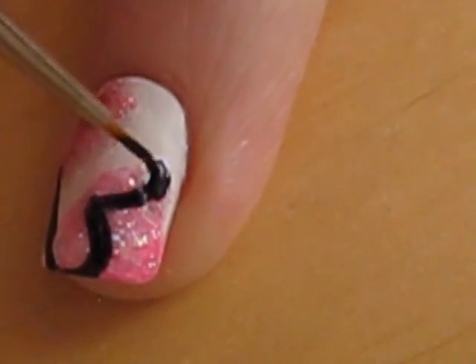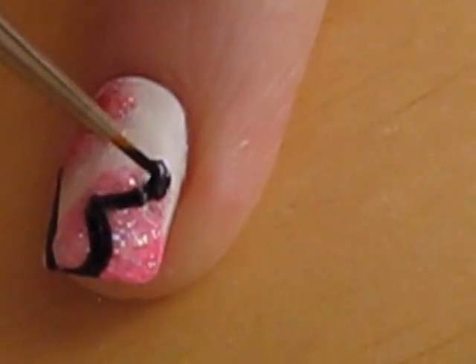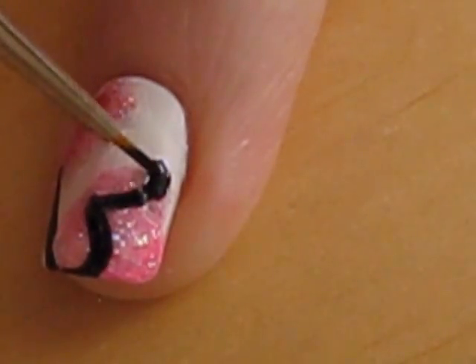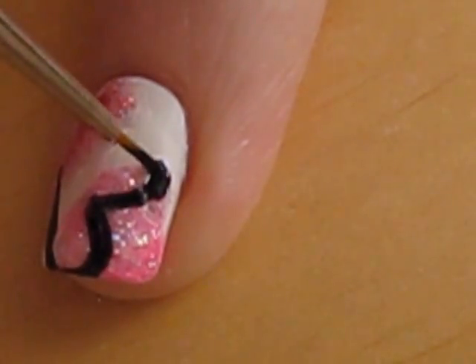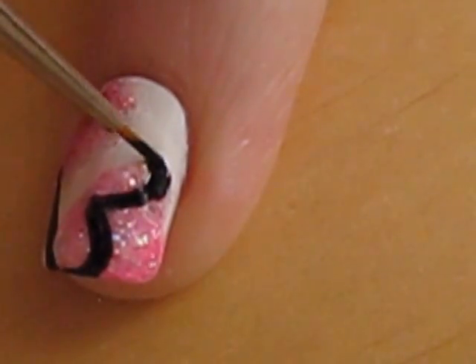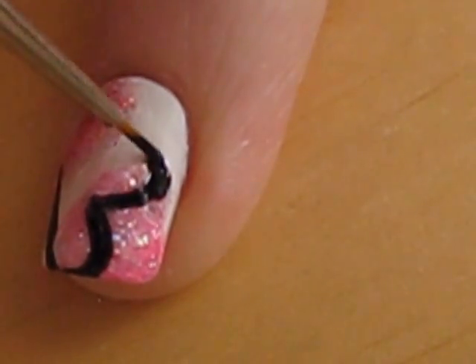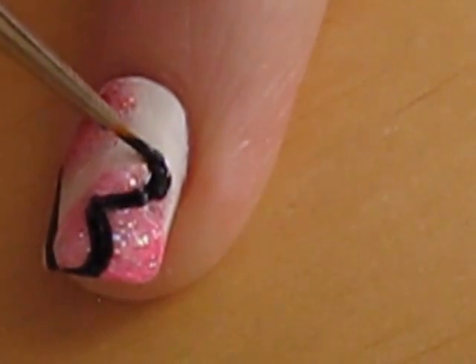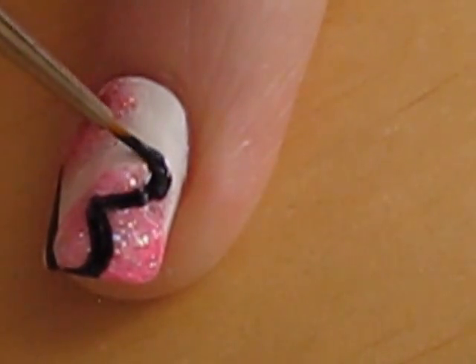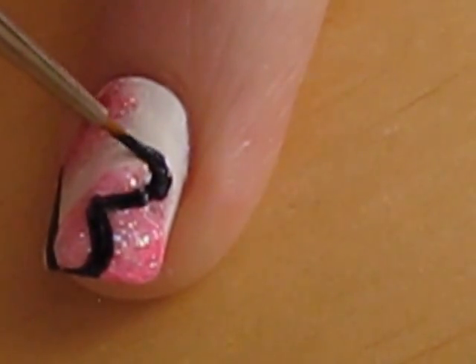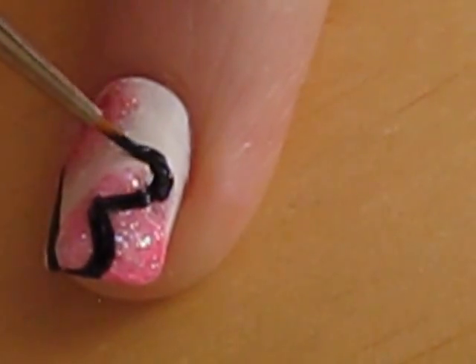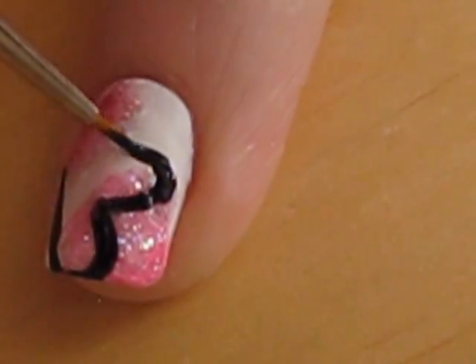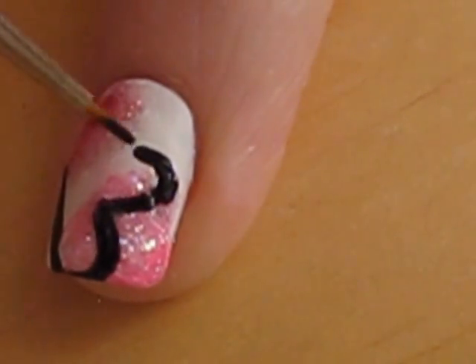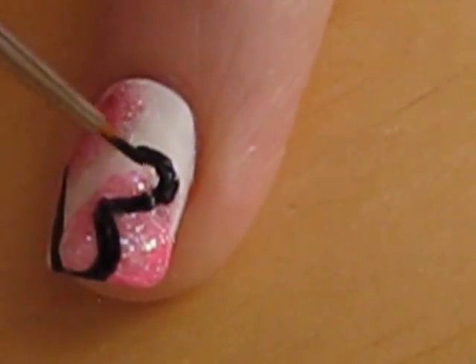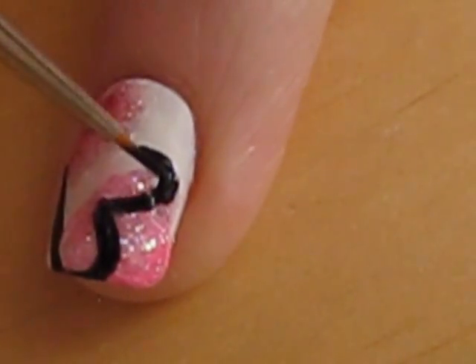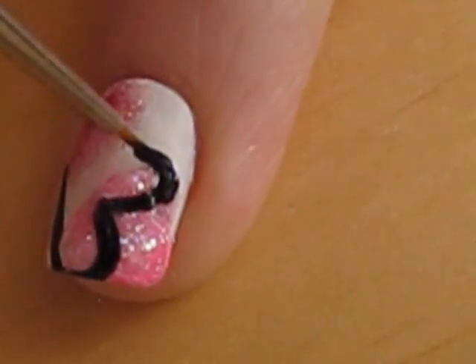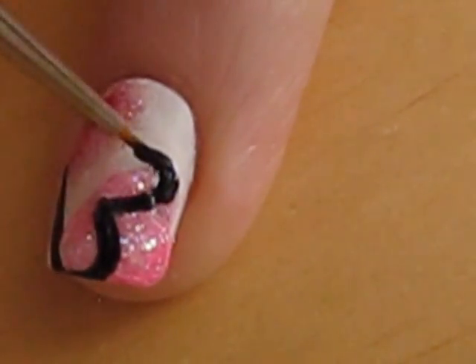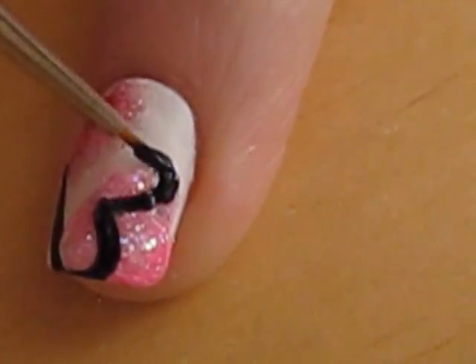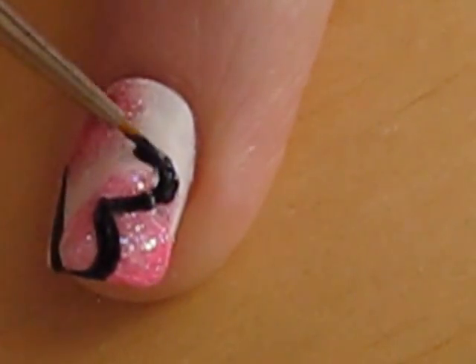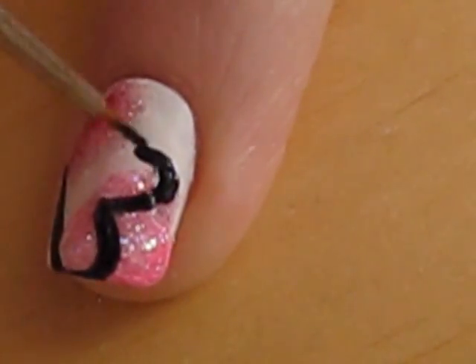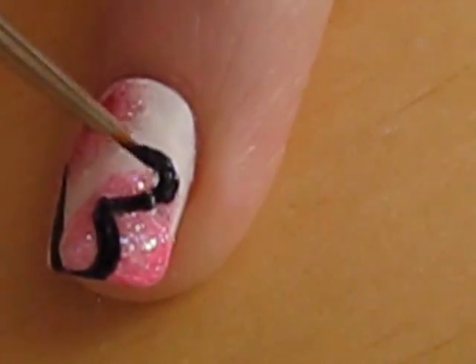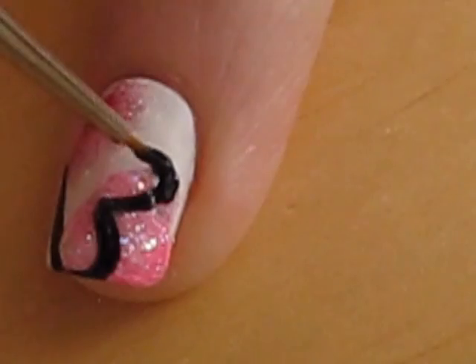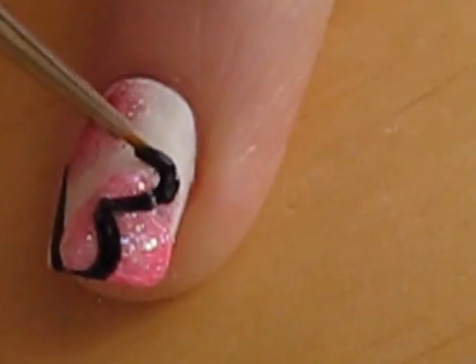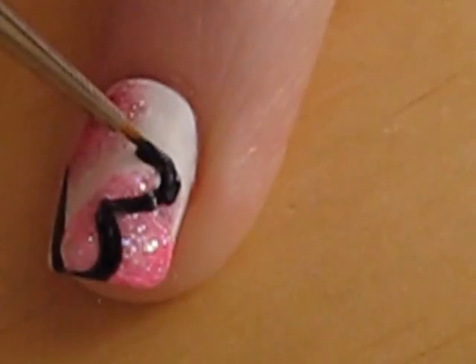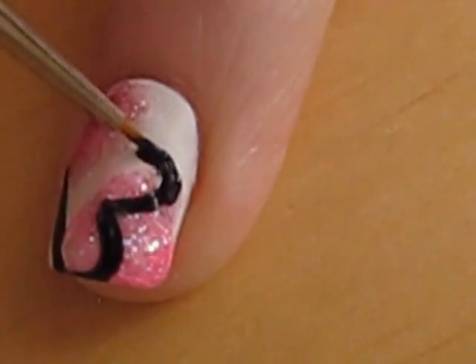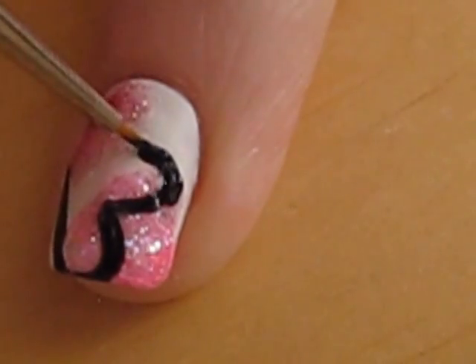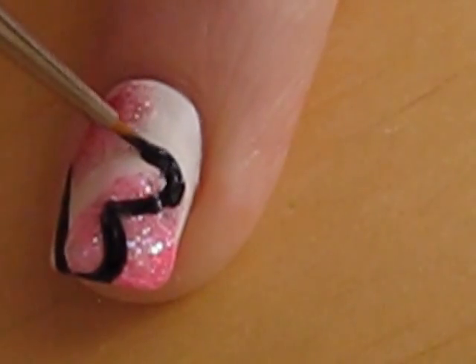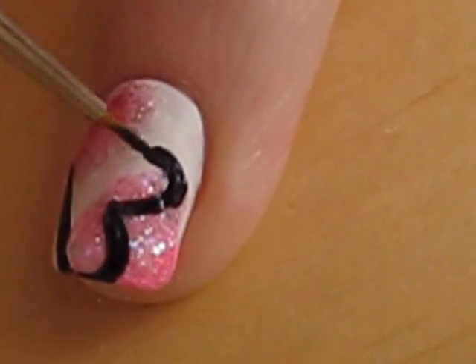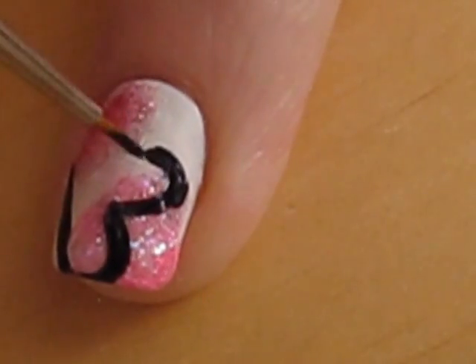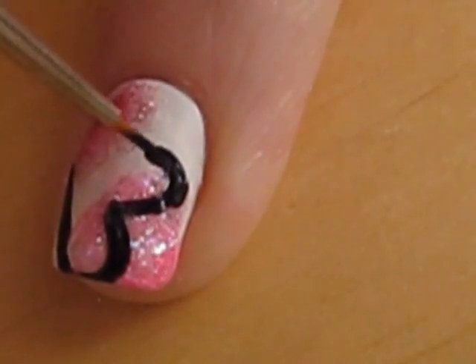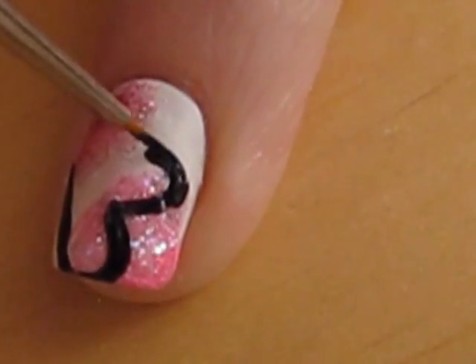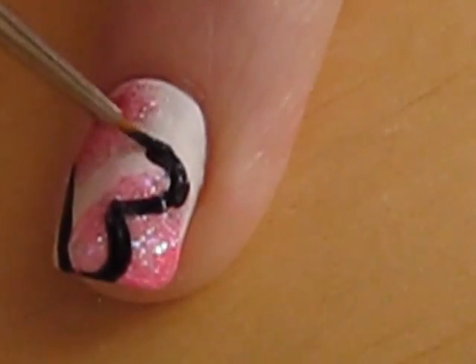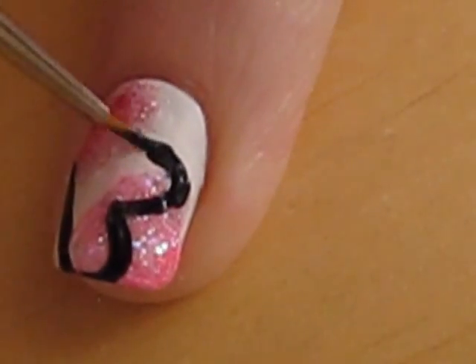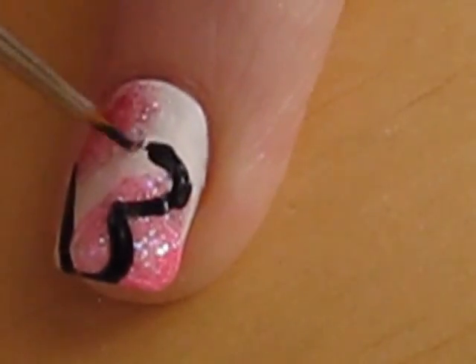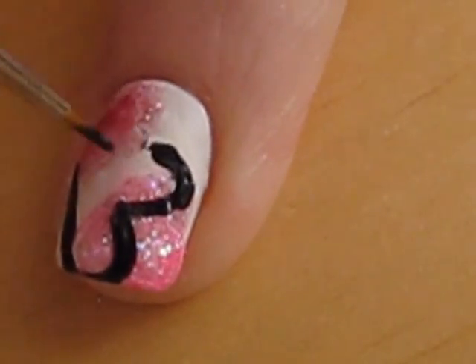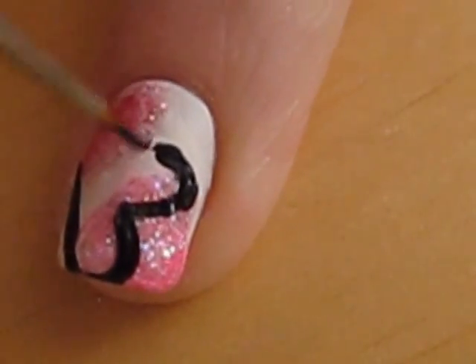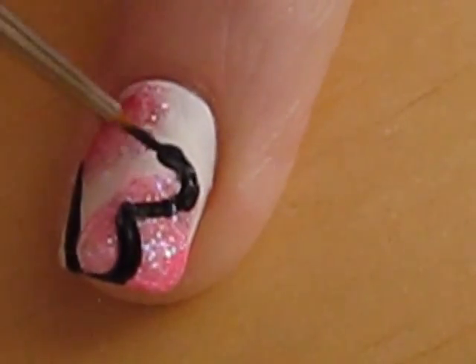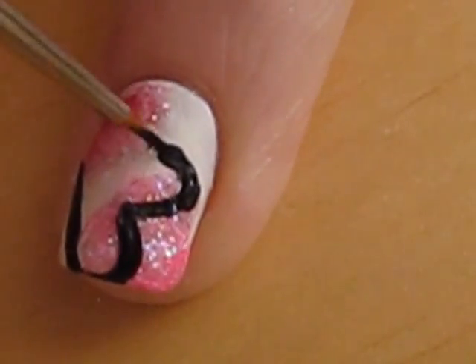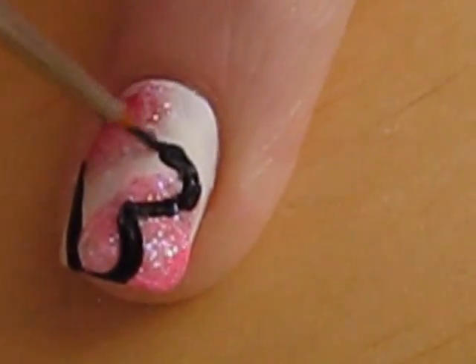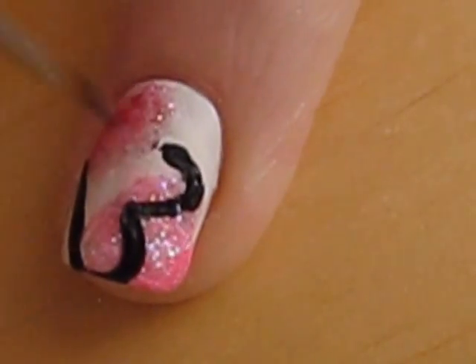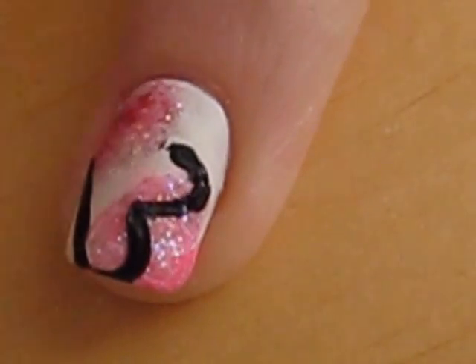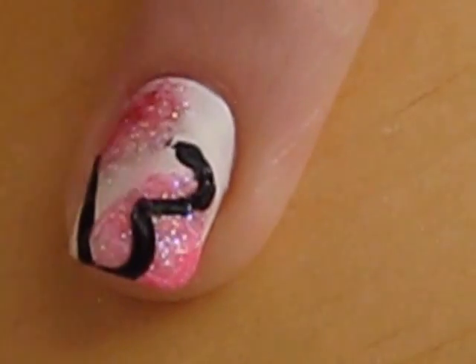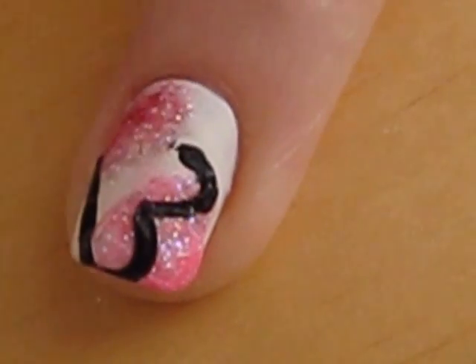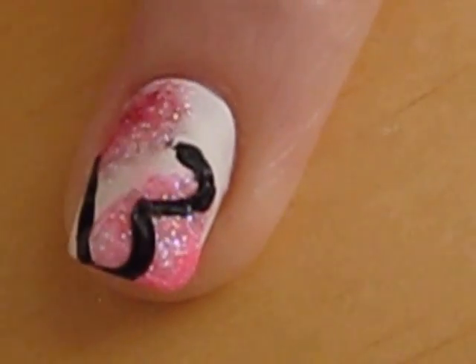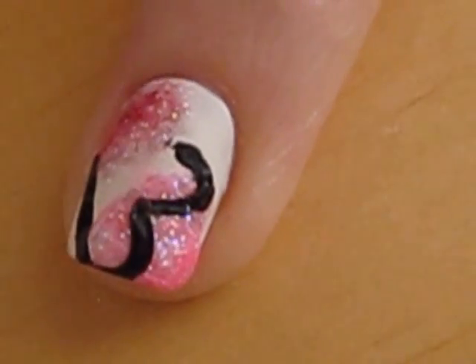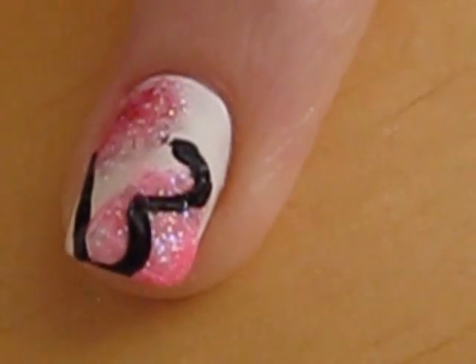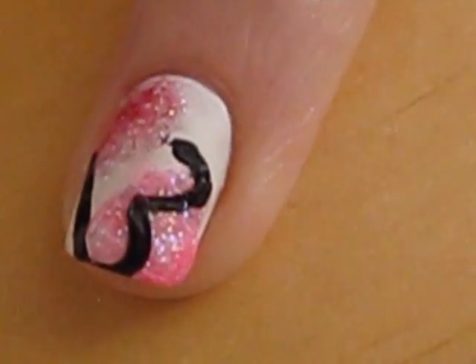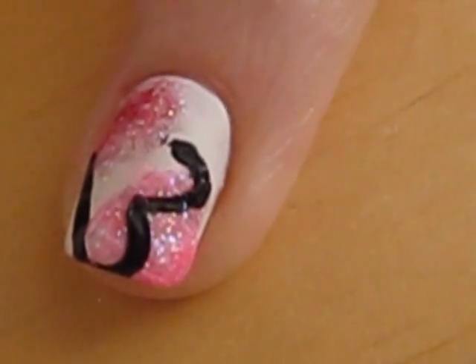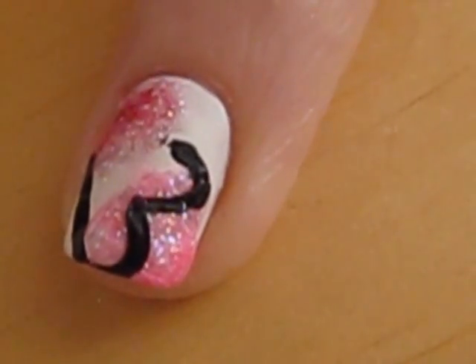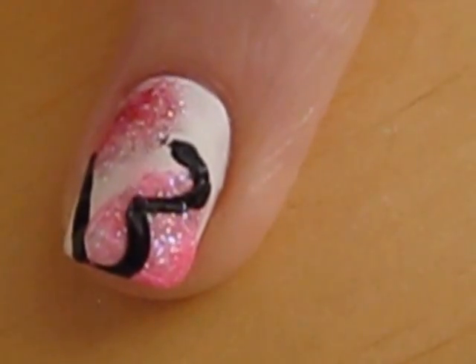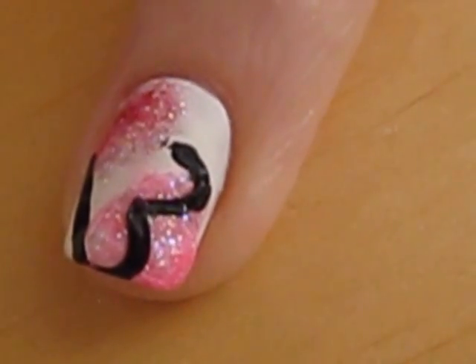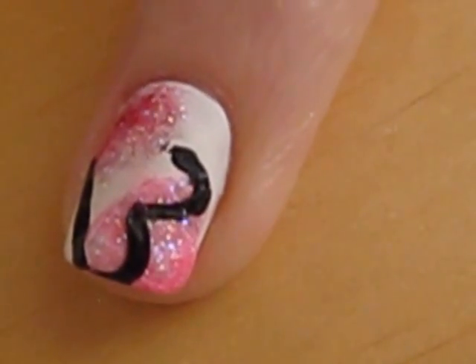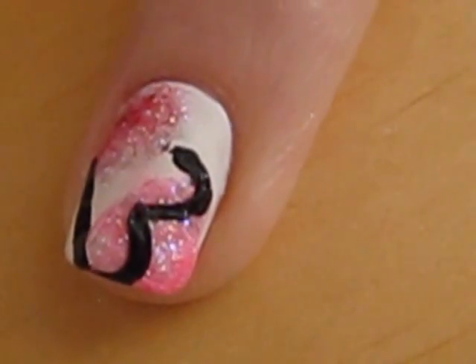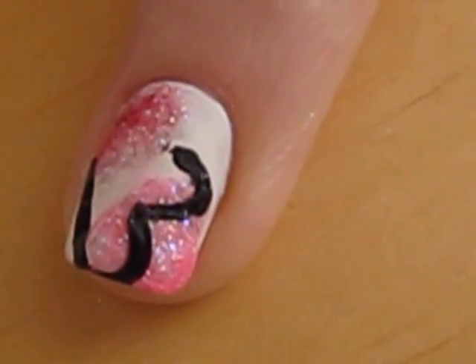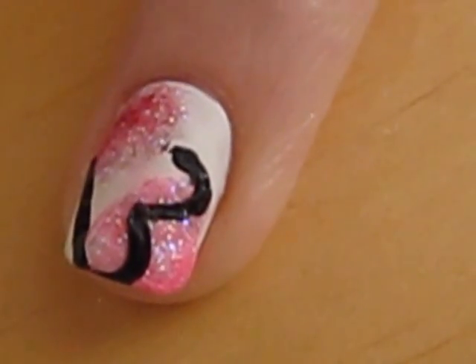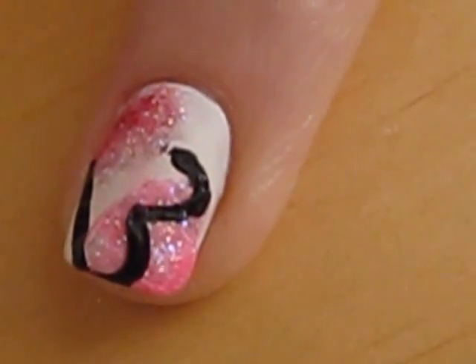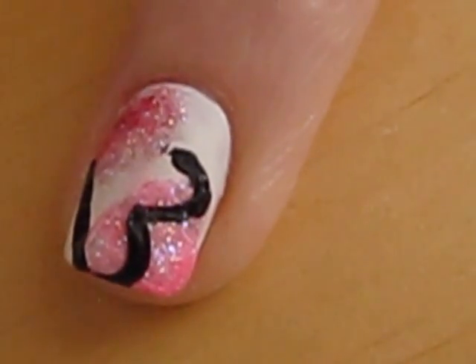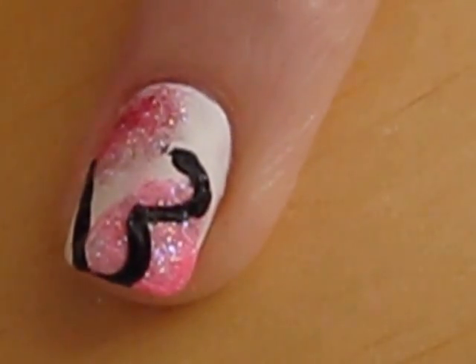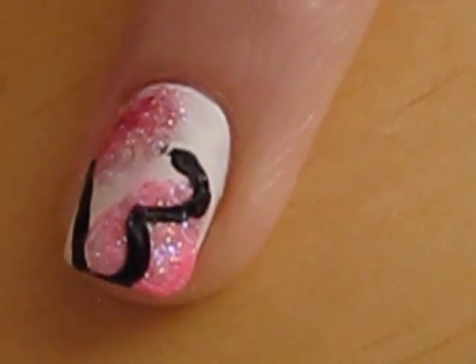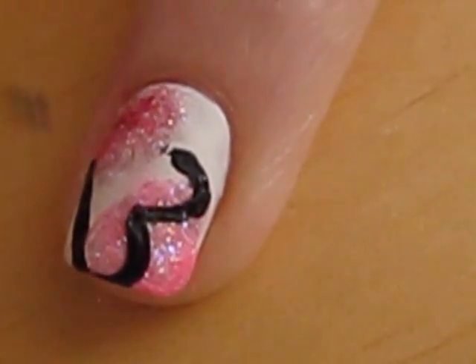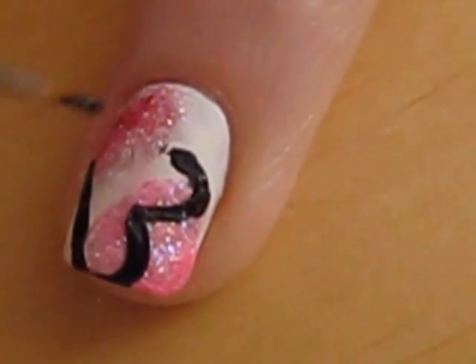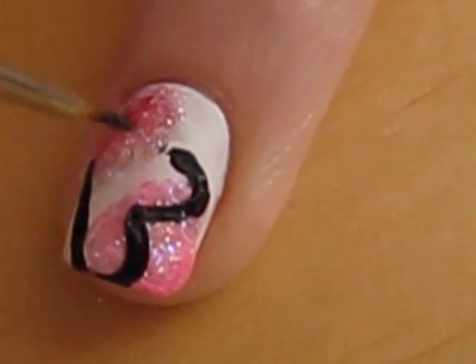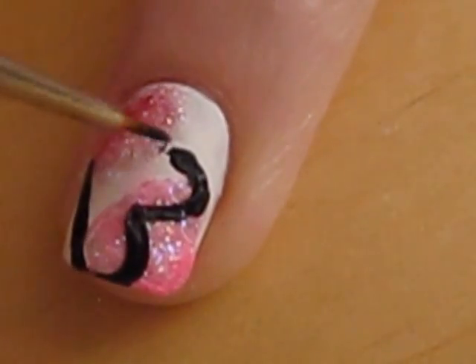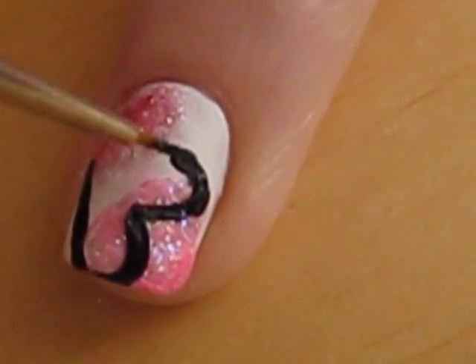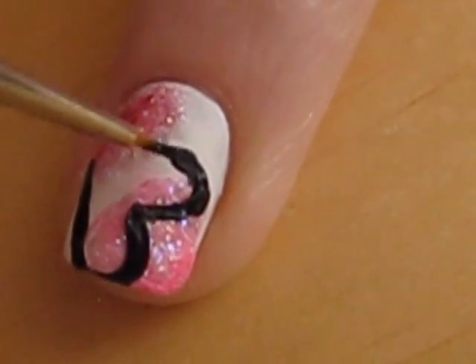If you don't think you can do this design accurately on both your hands, ask a friend or family member to help you out.